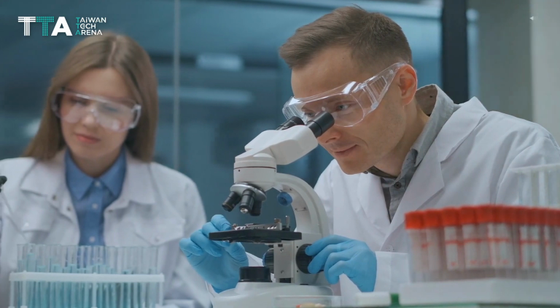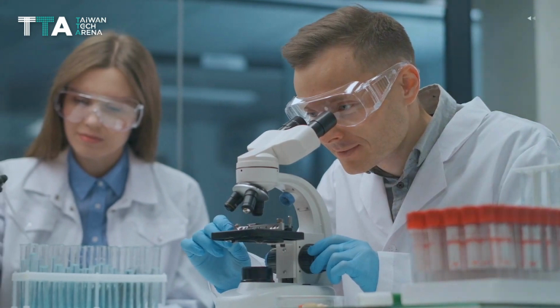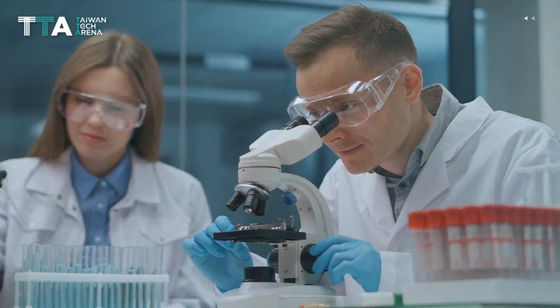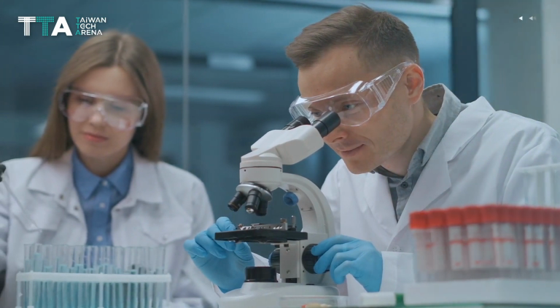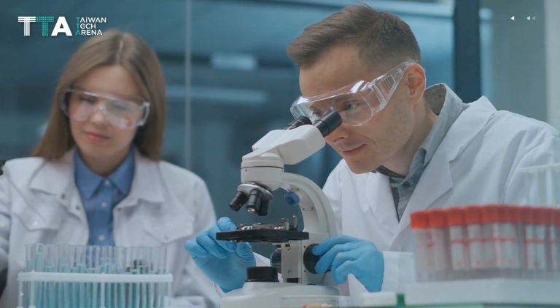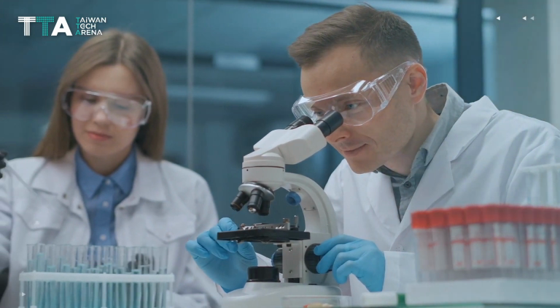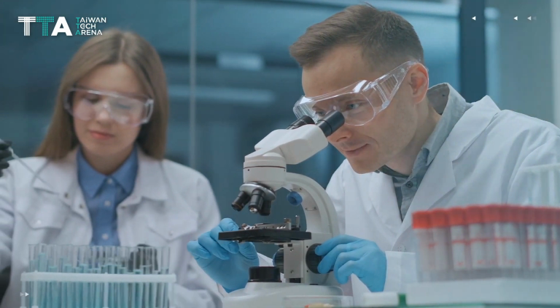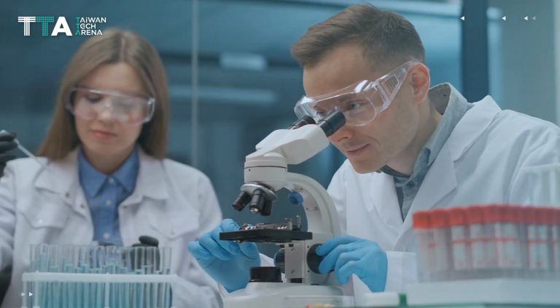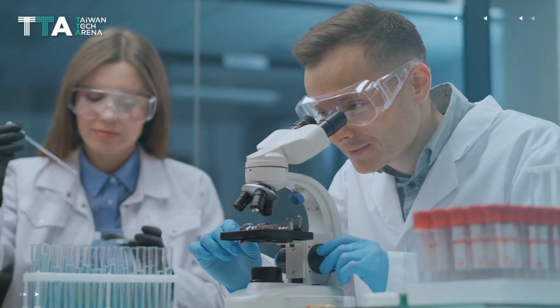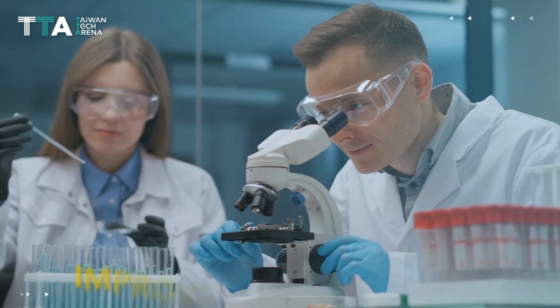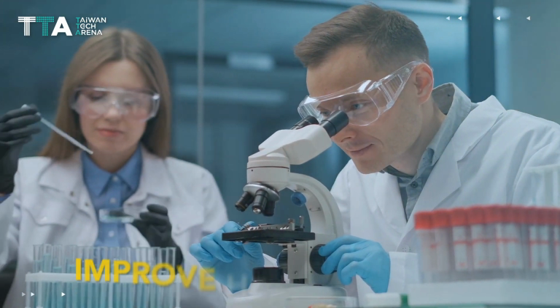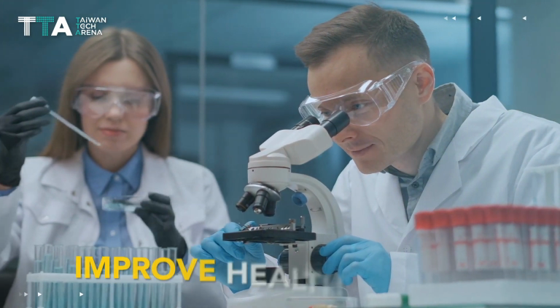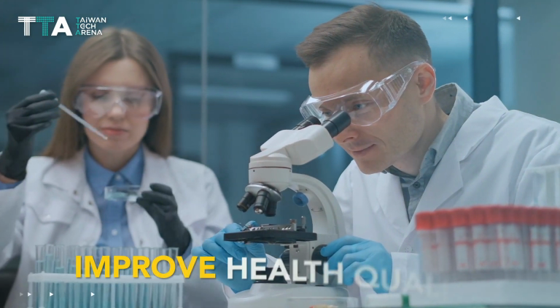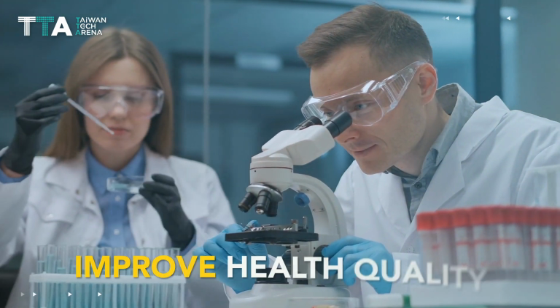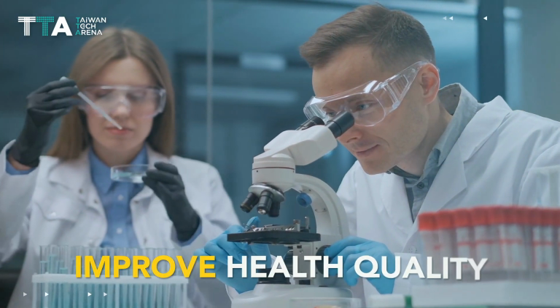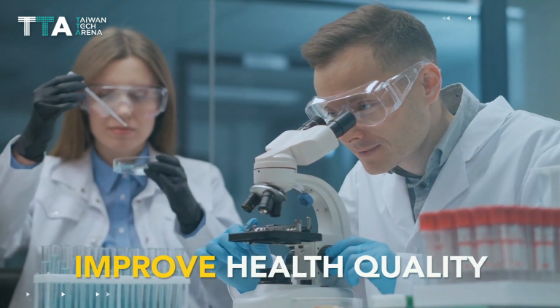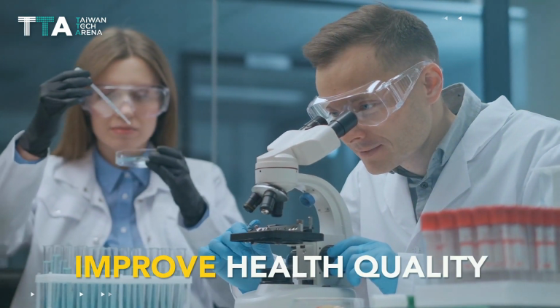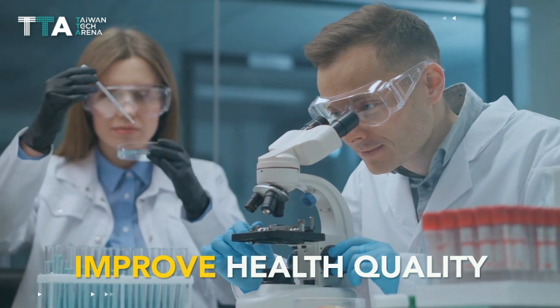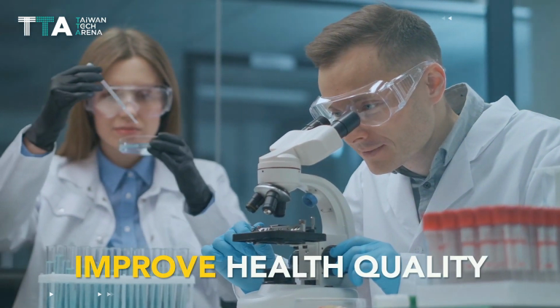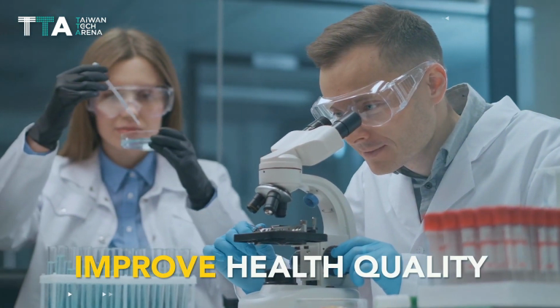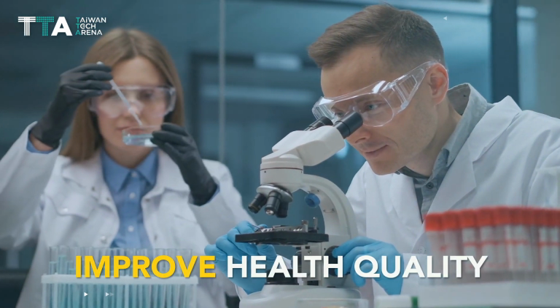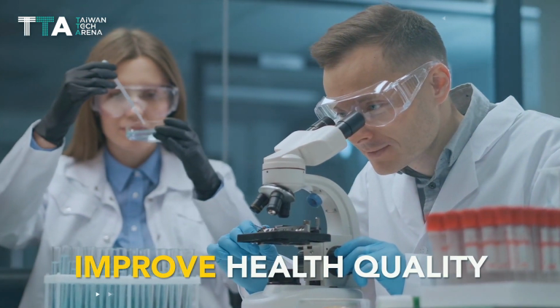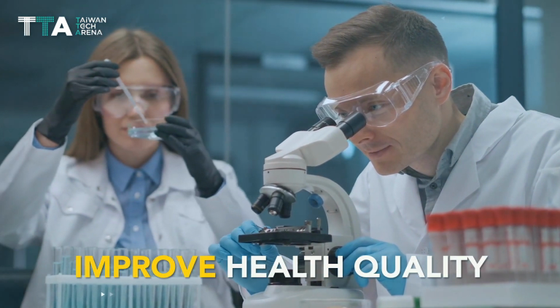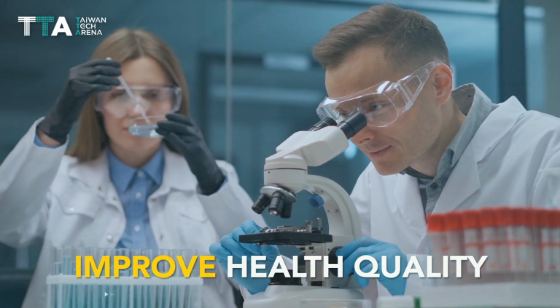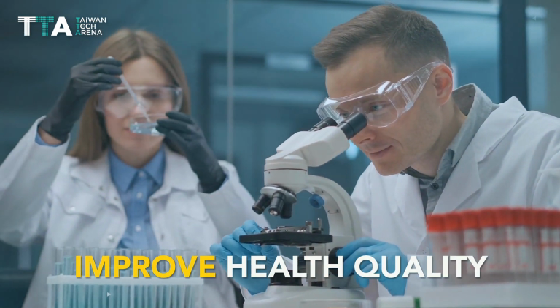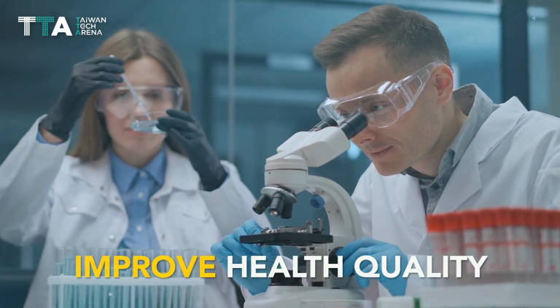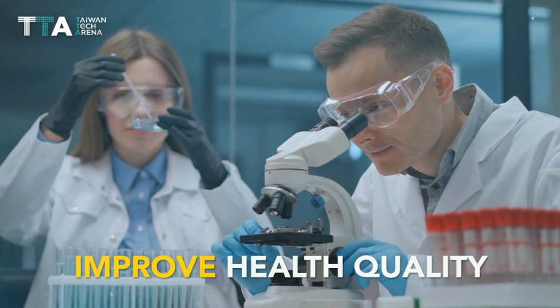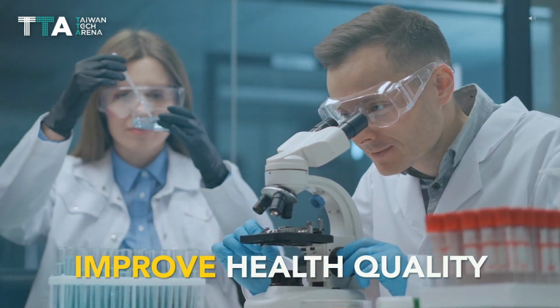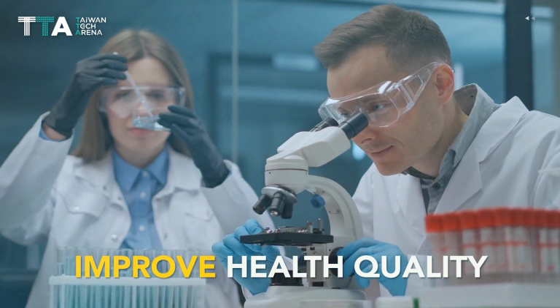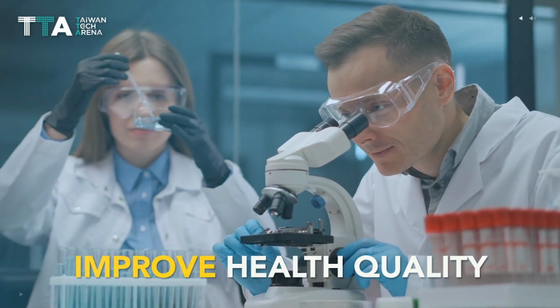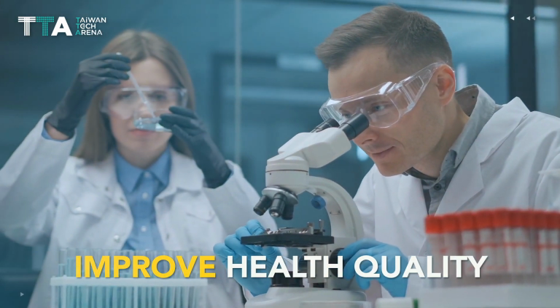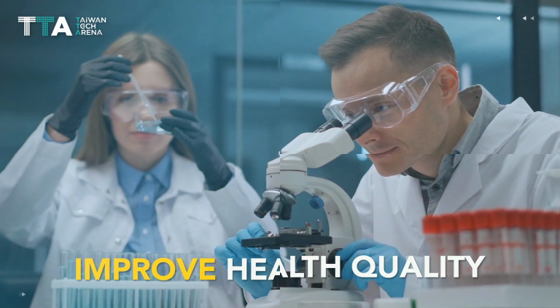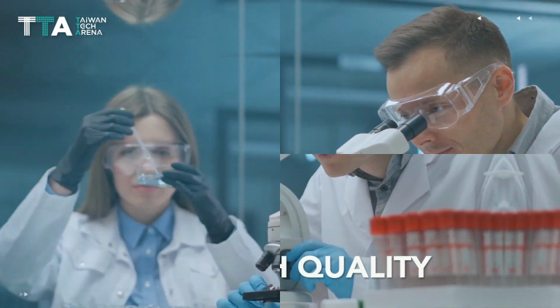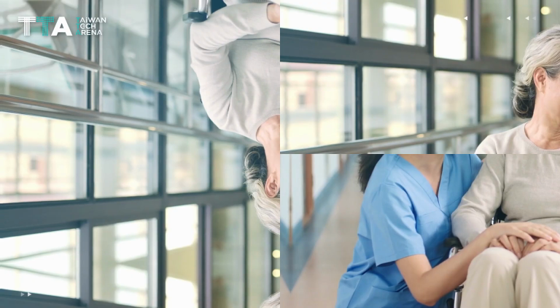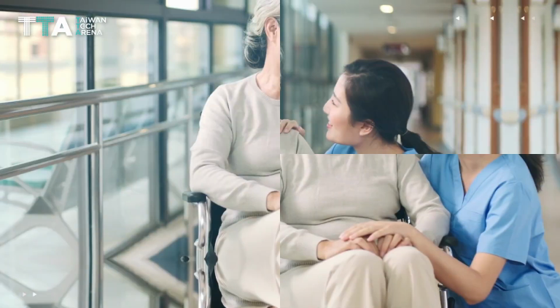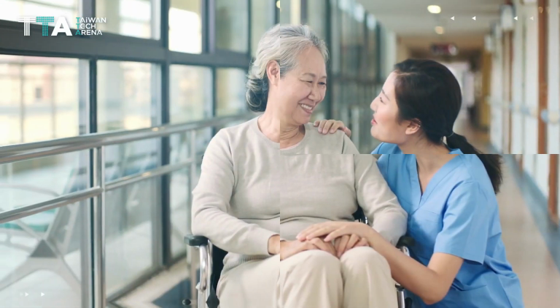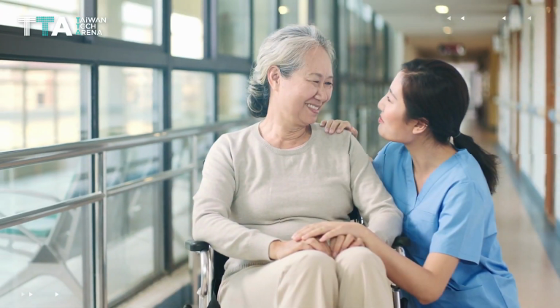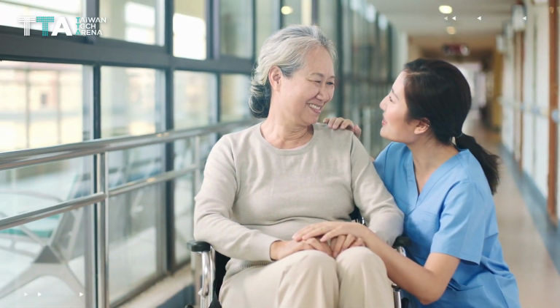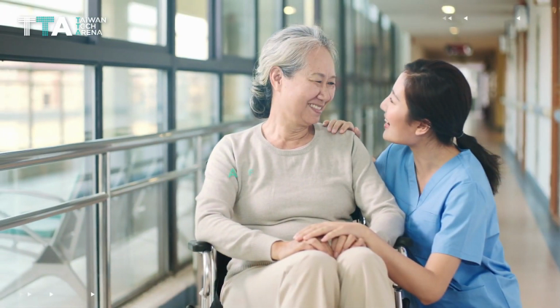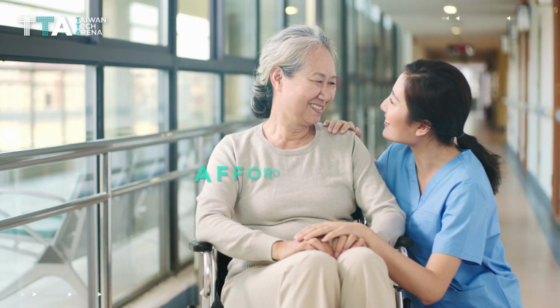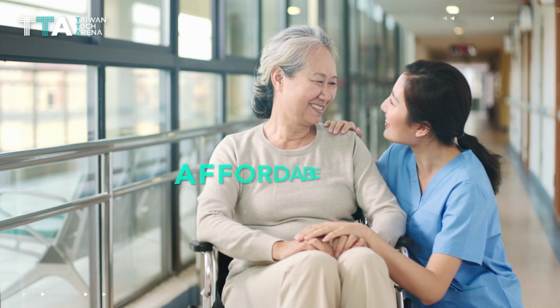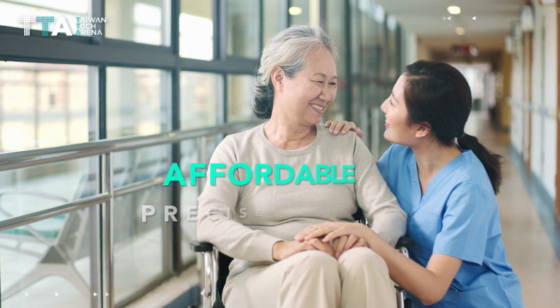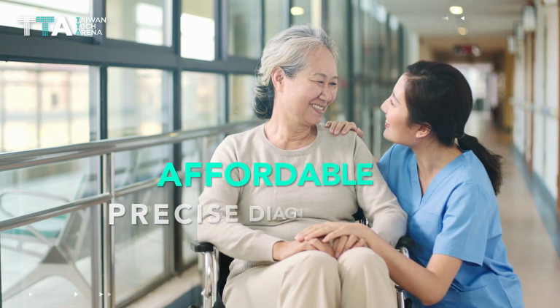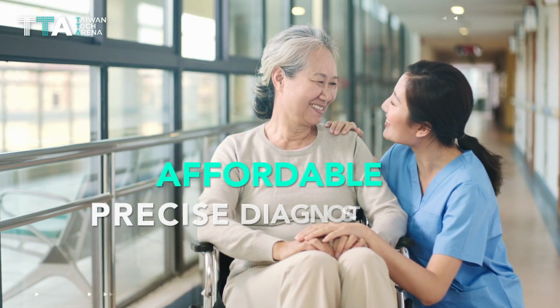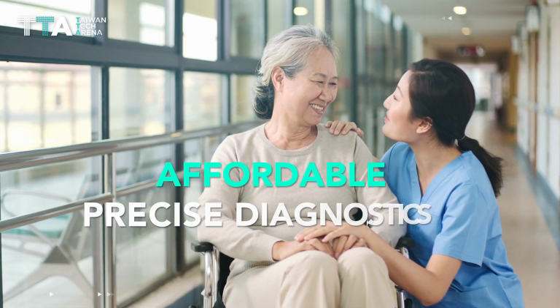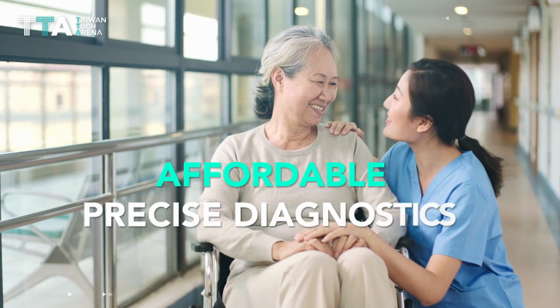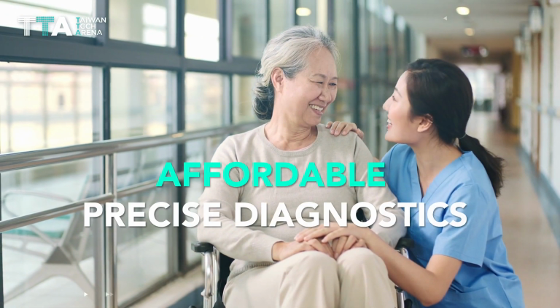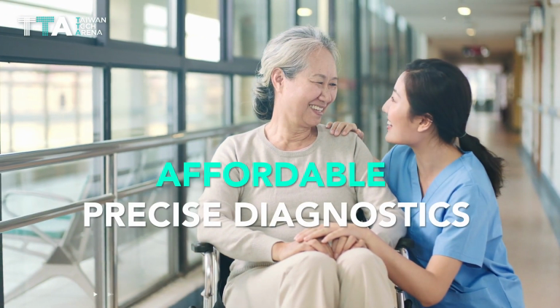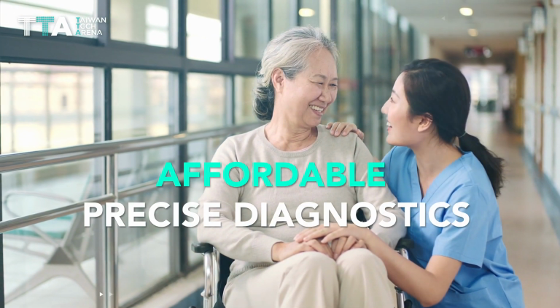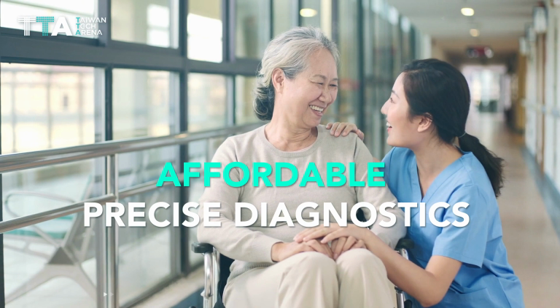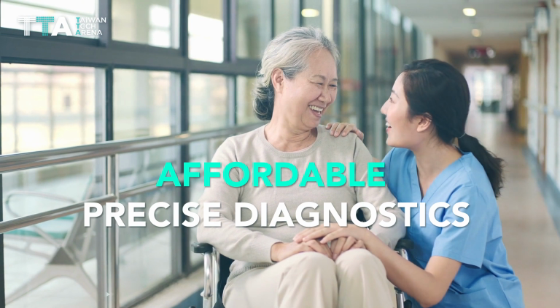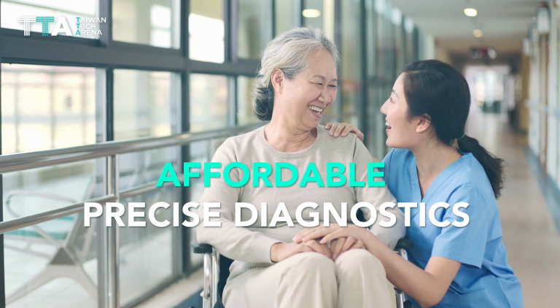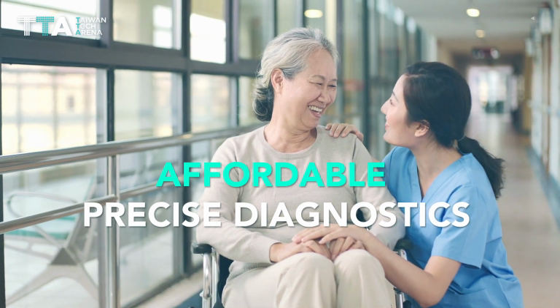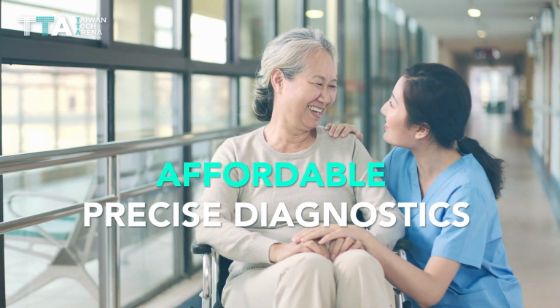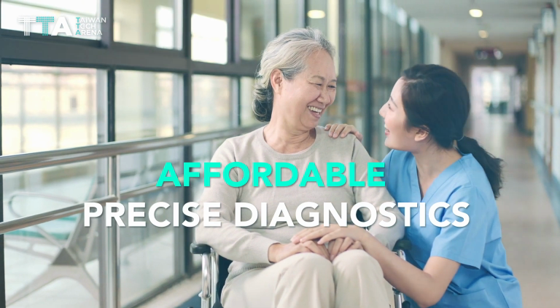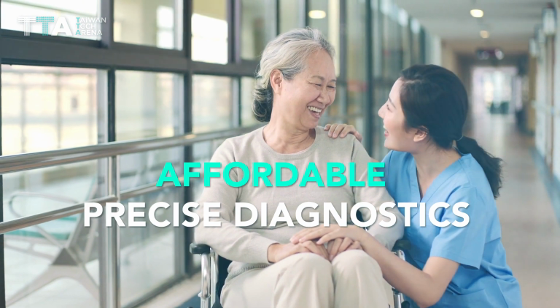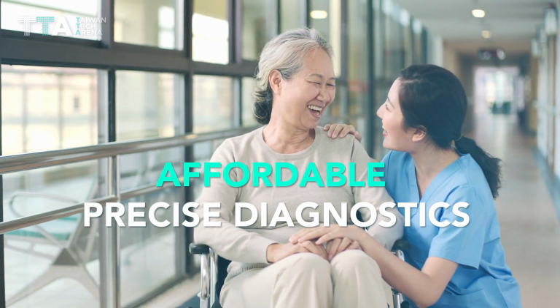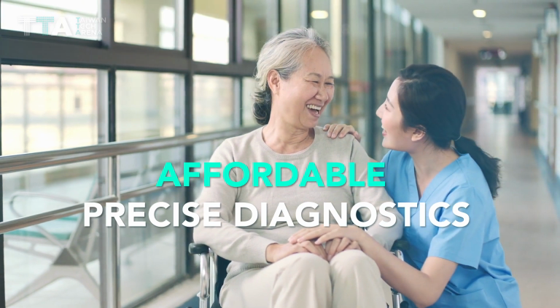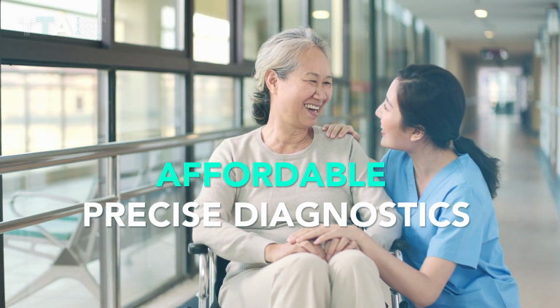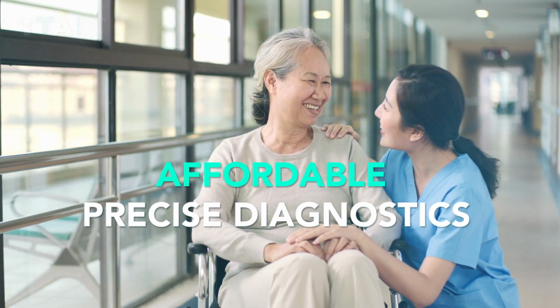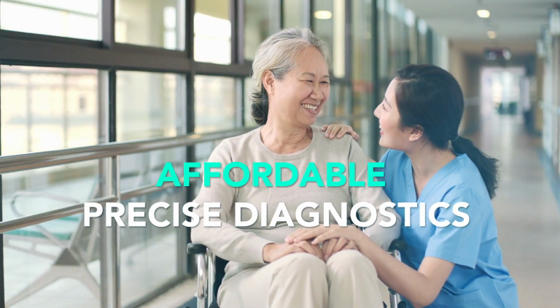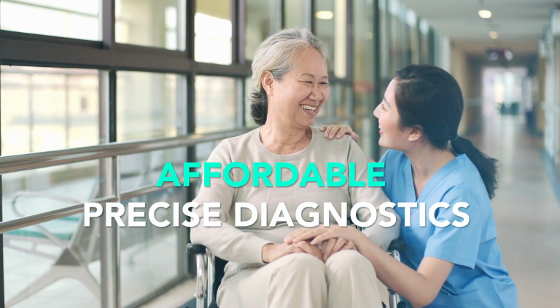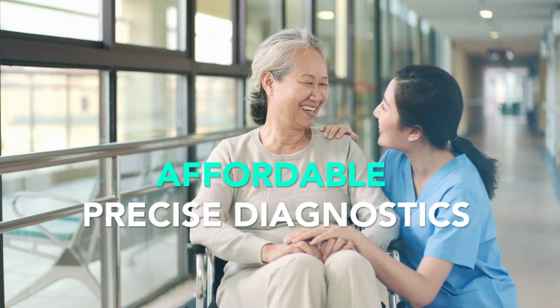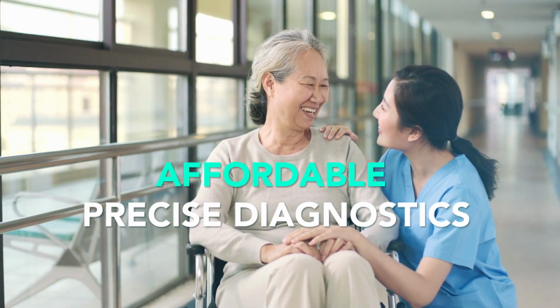MedFluid is committed to improving the health quality of human beings by supporting affordable and precise diagnostics.